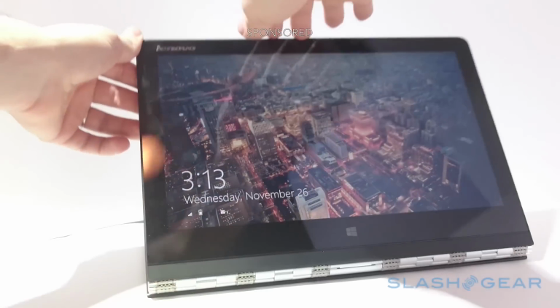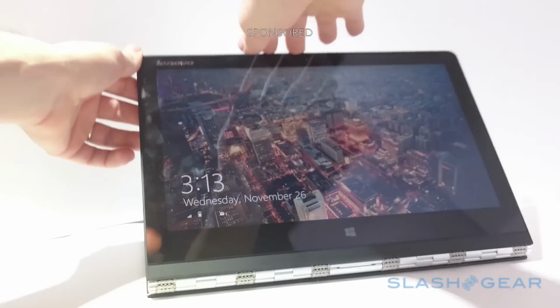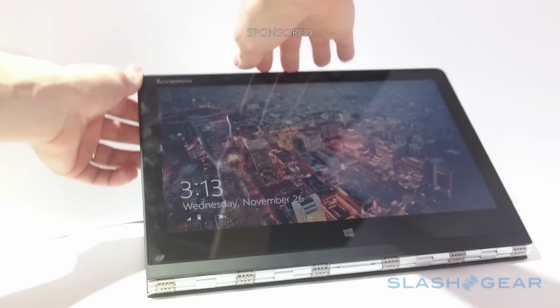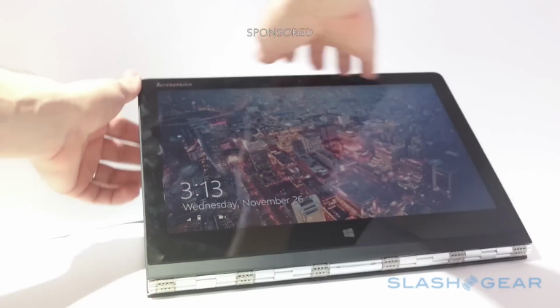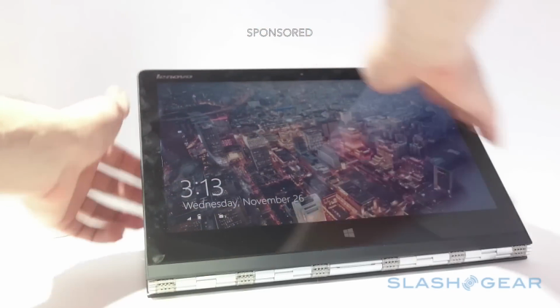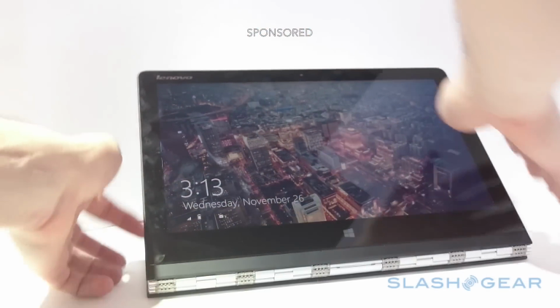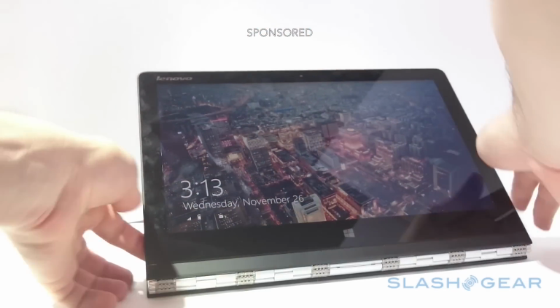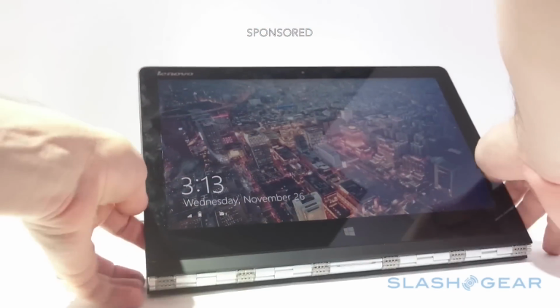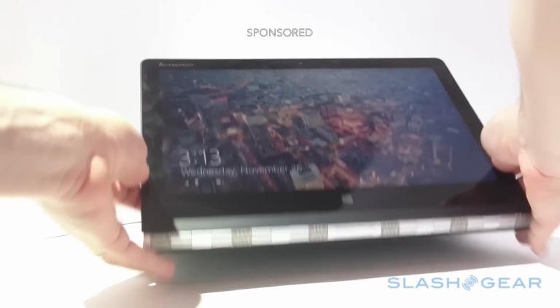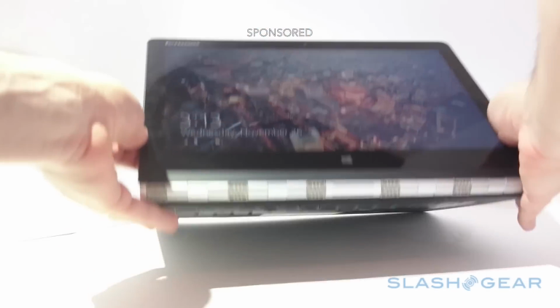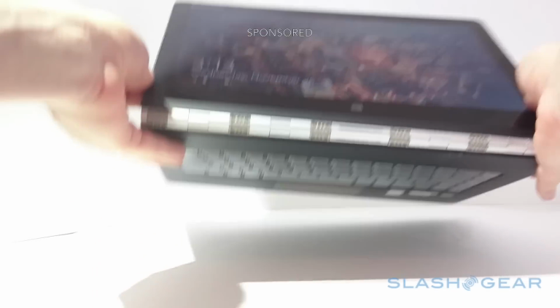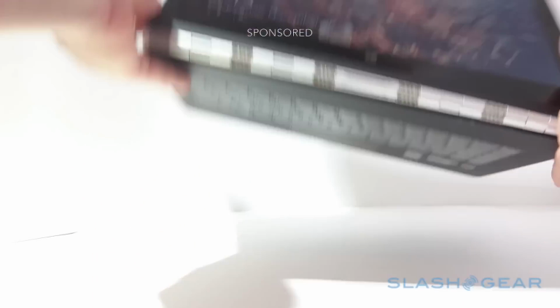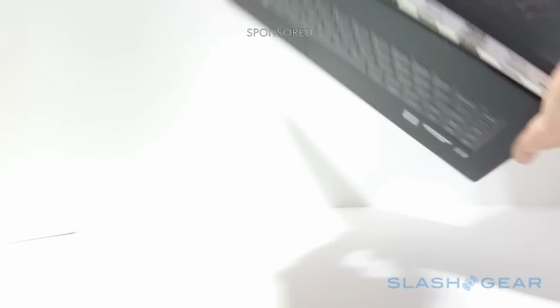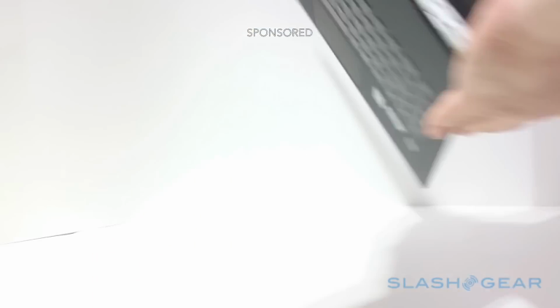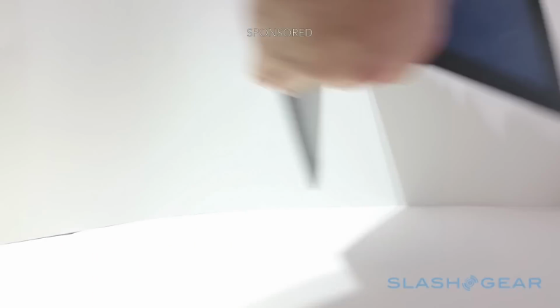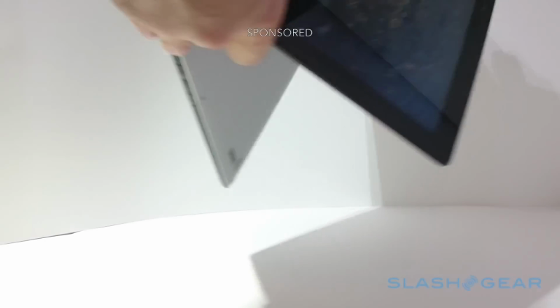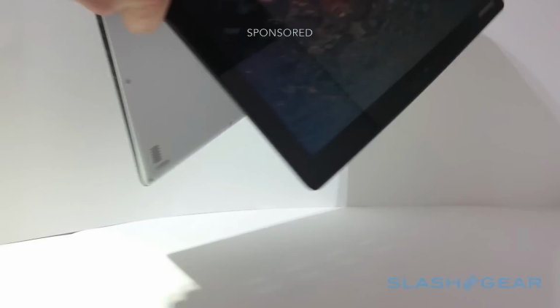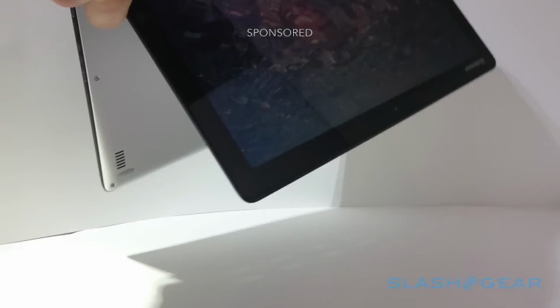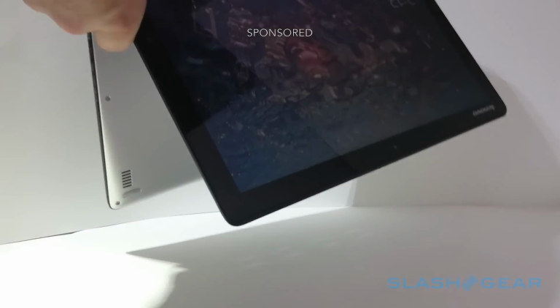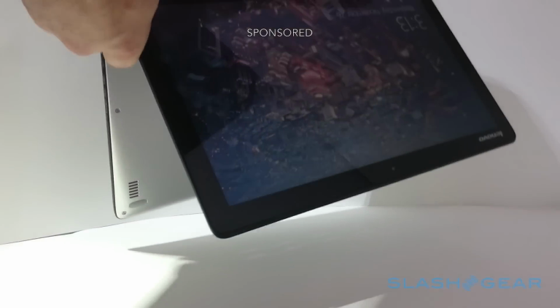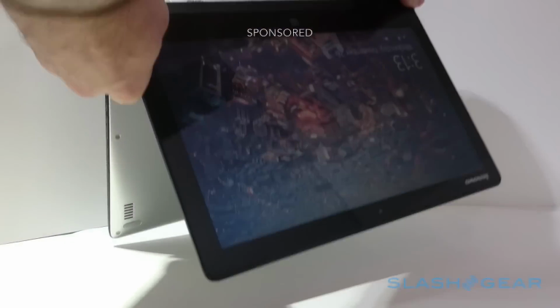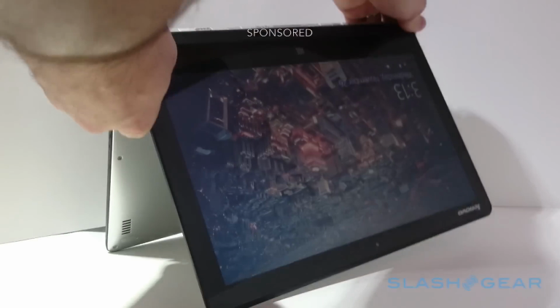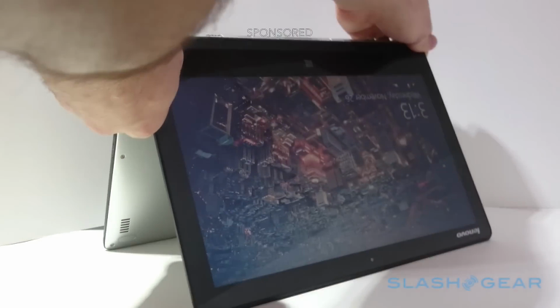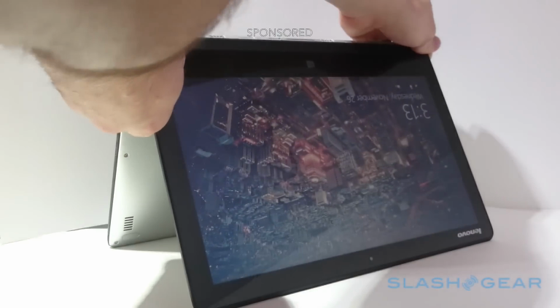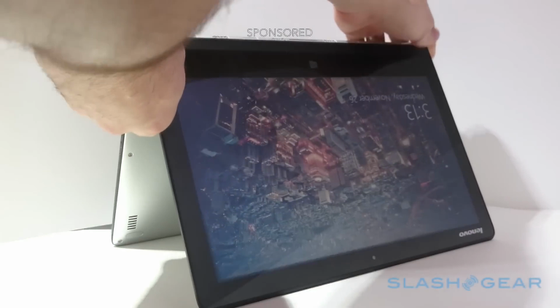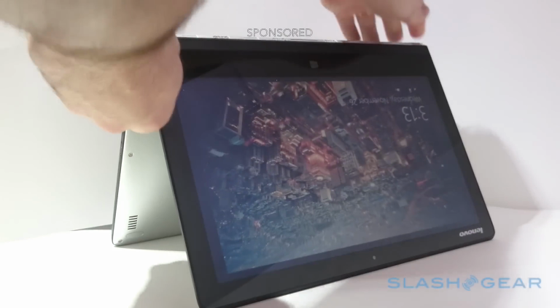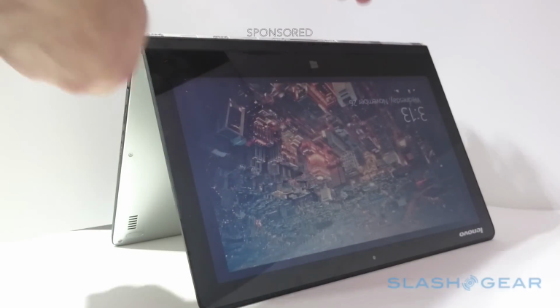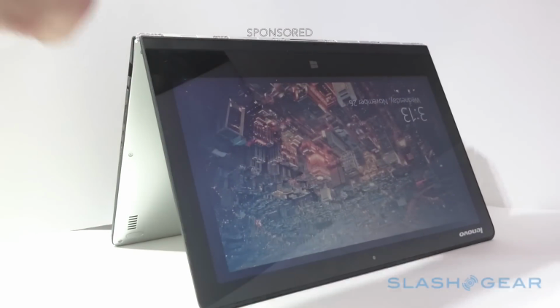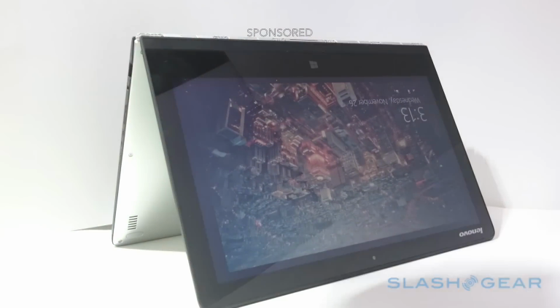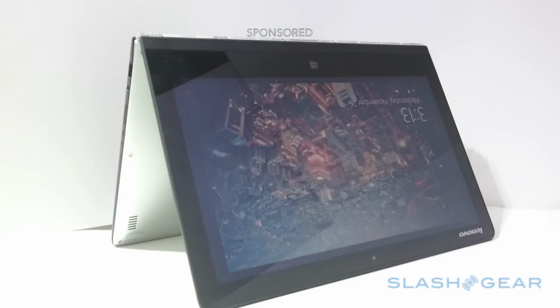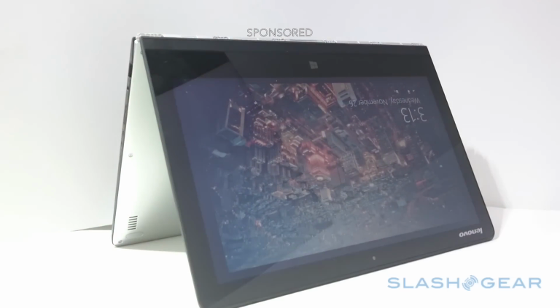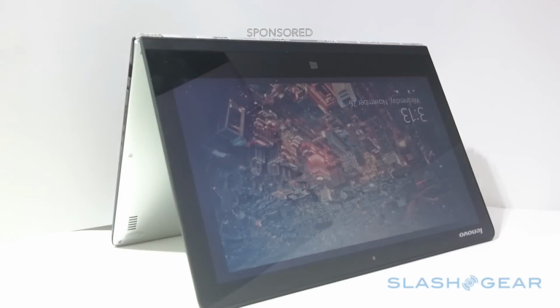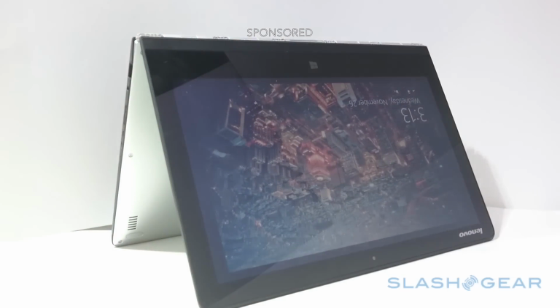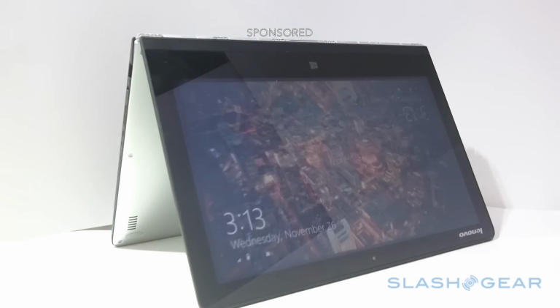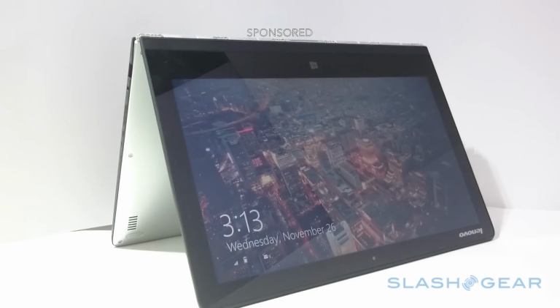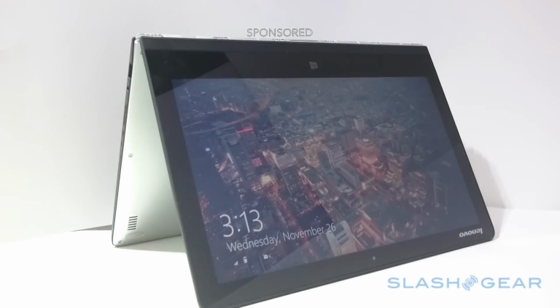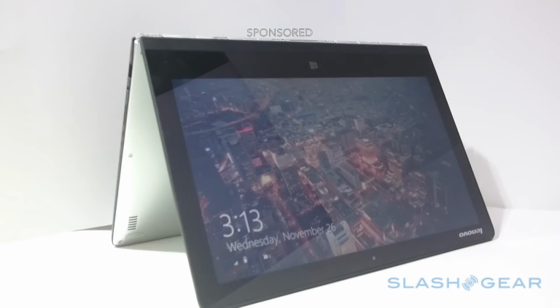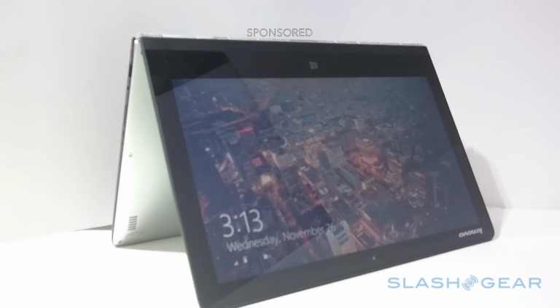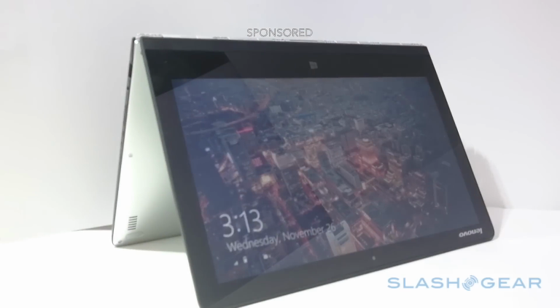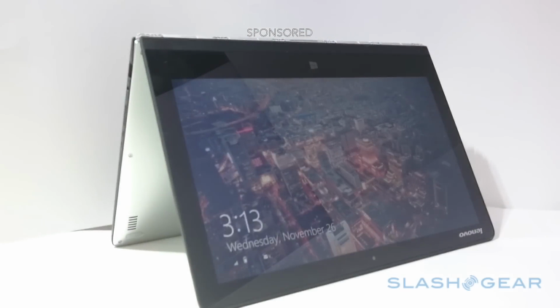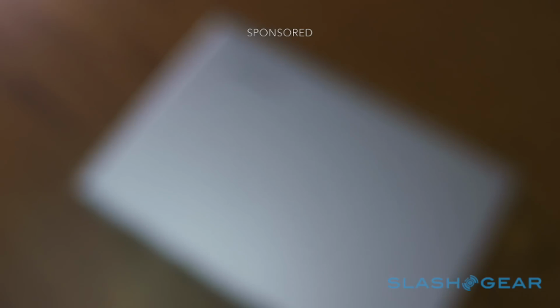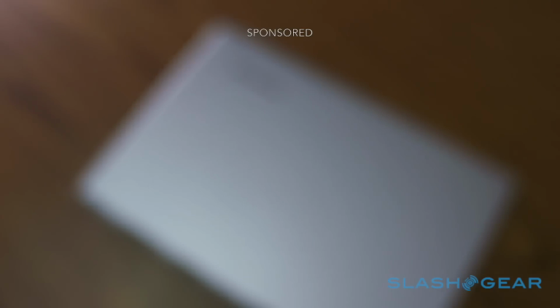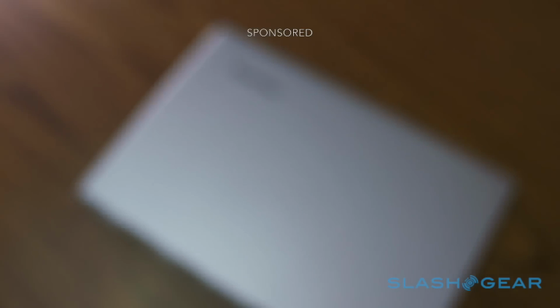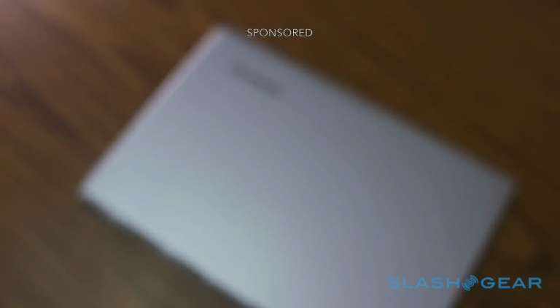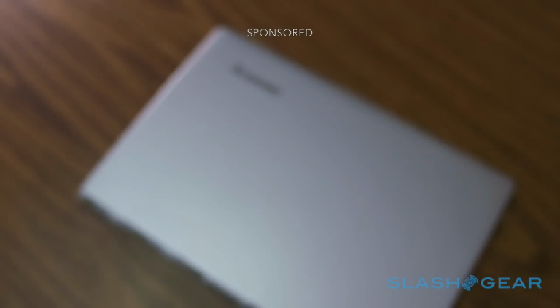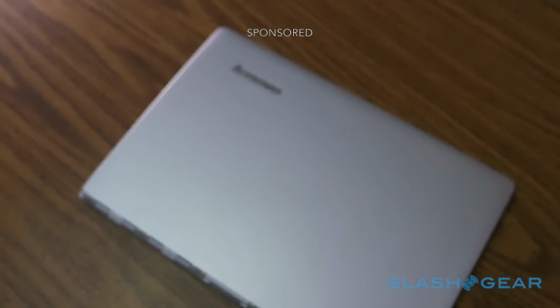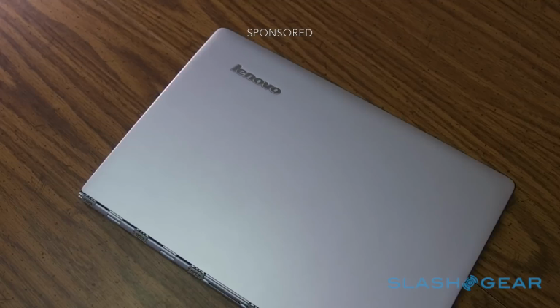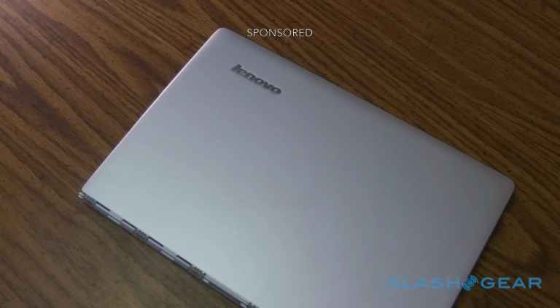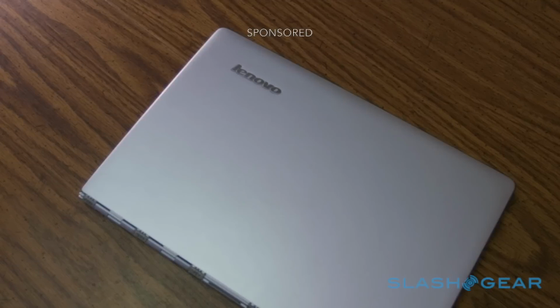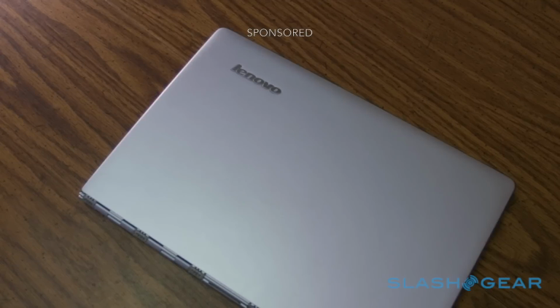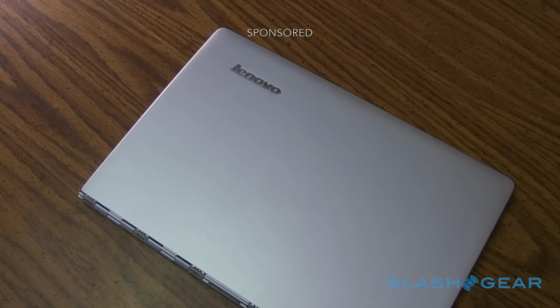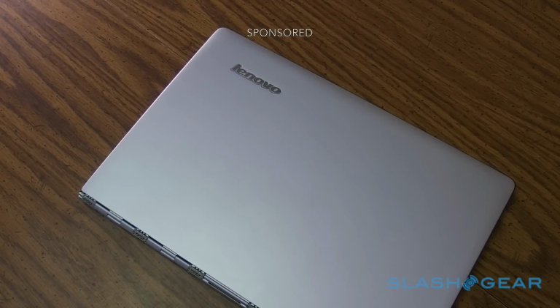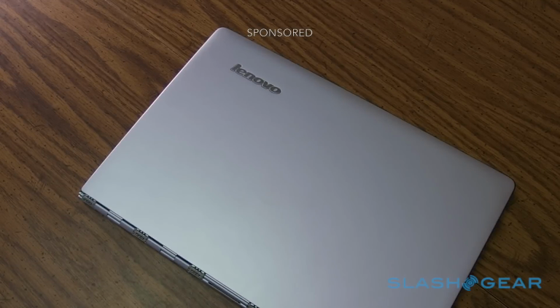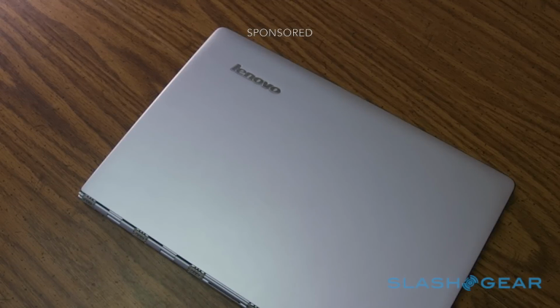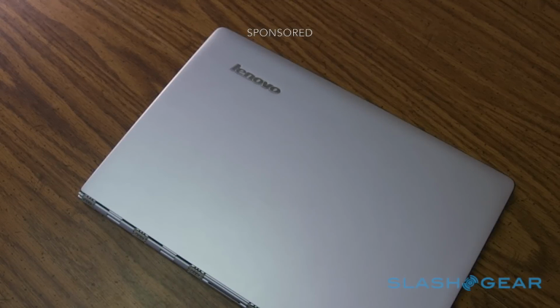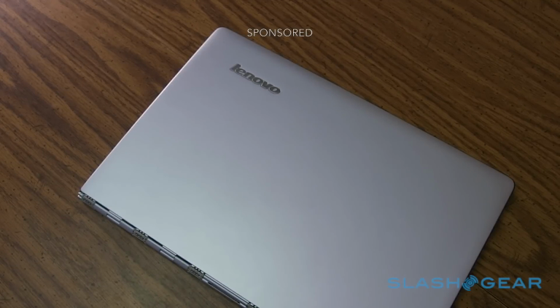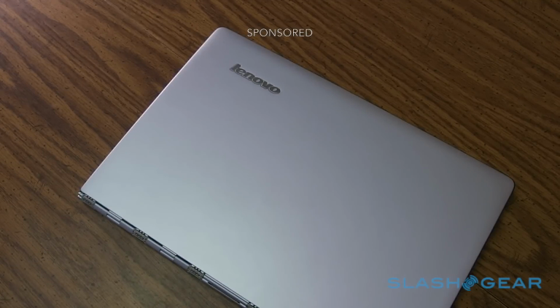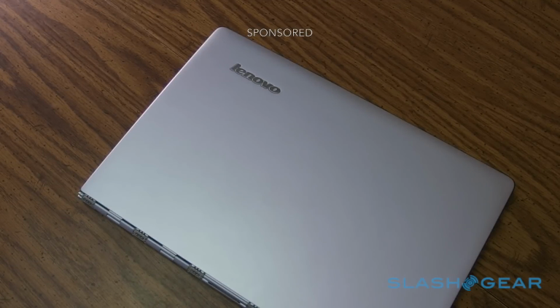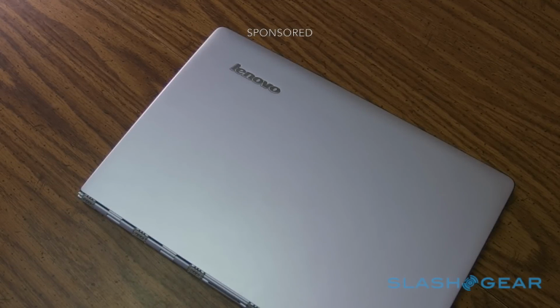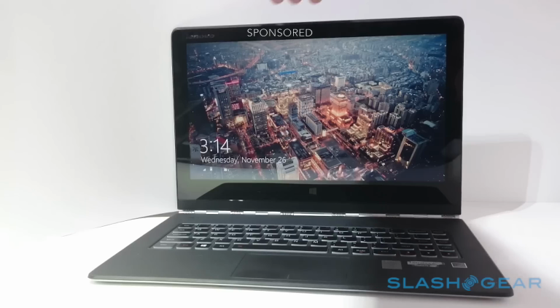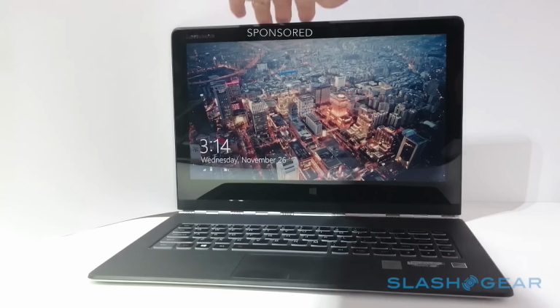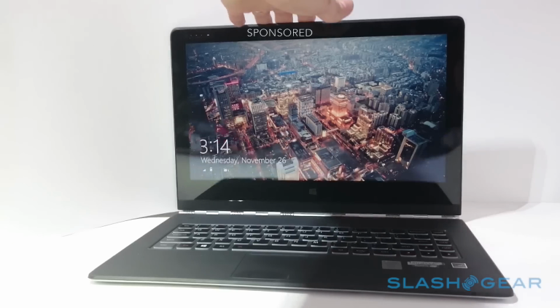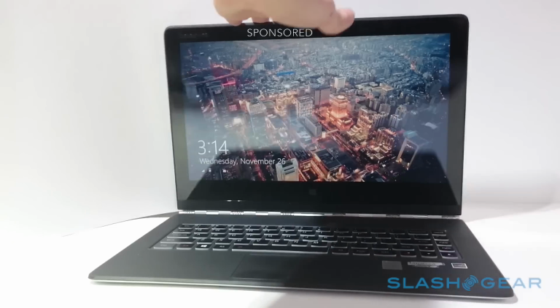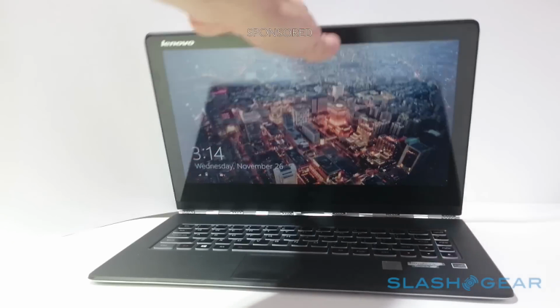The flexibility of a two-in-one ultrabook, the flexibility of Windows, and the flexibility of the cloud. It's Windows on the Lenovo Yoga 3 Pro.